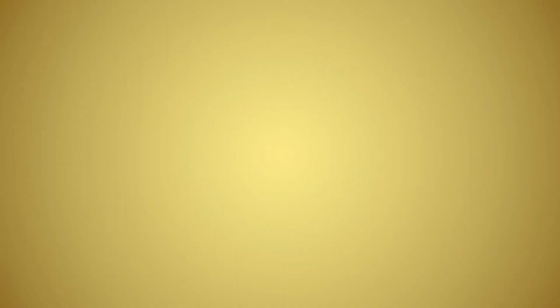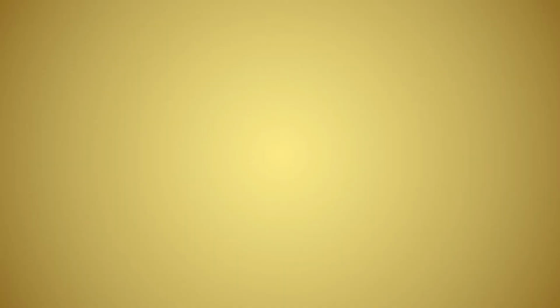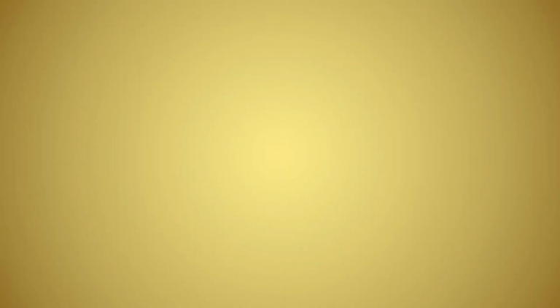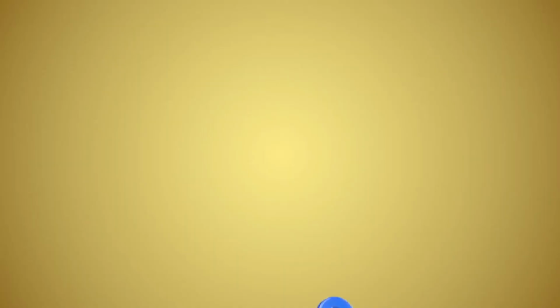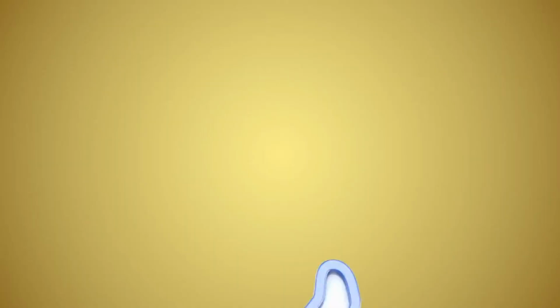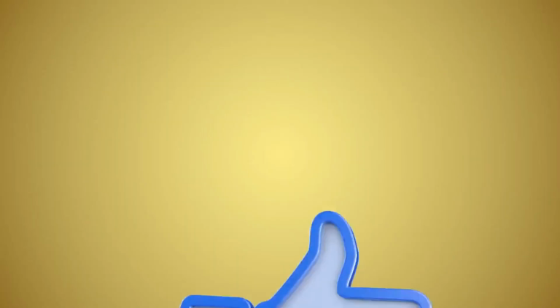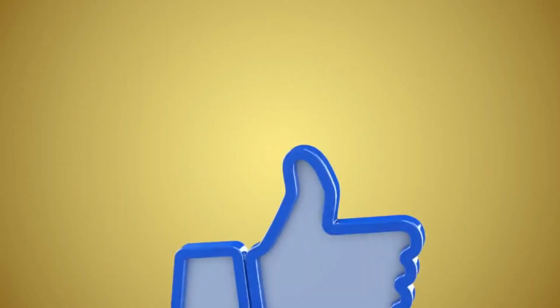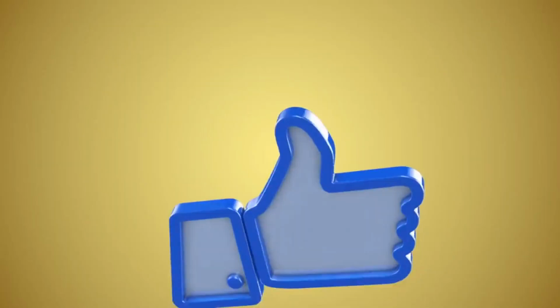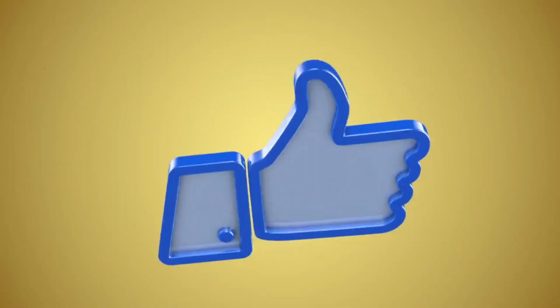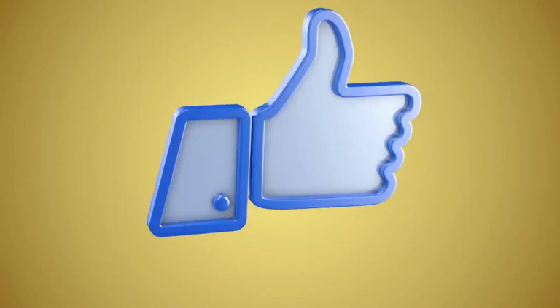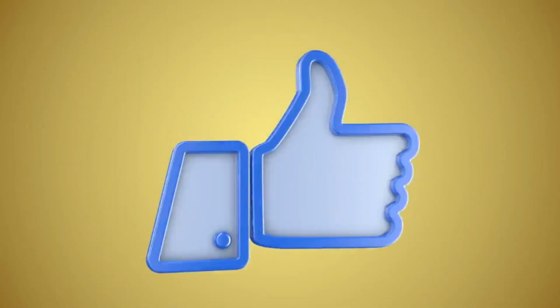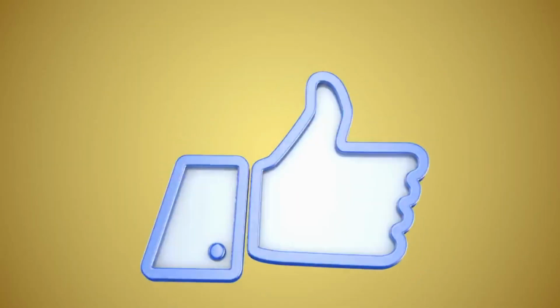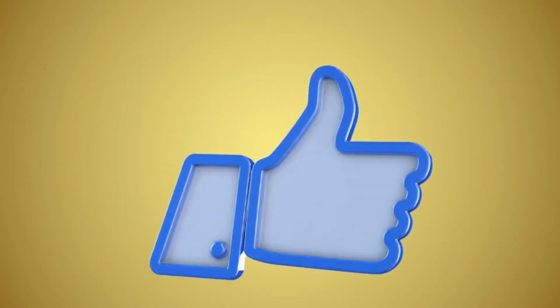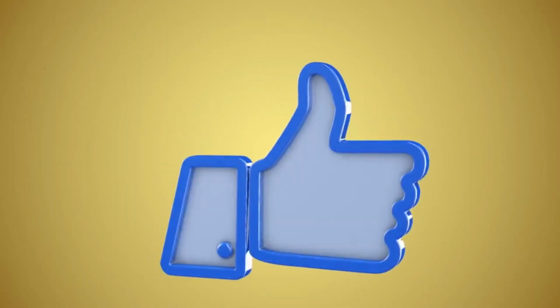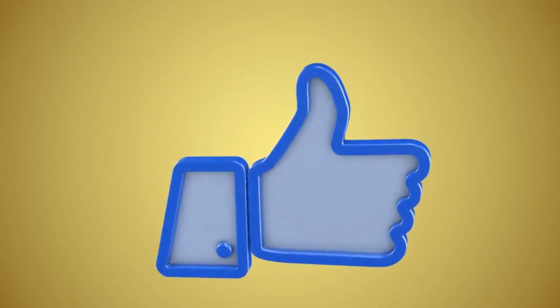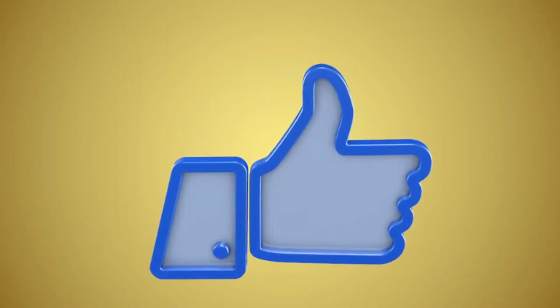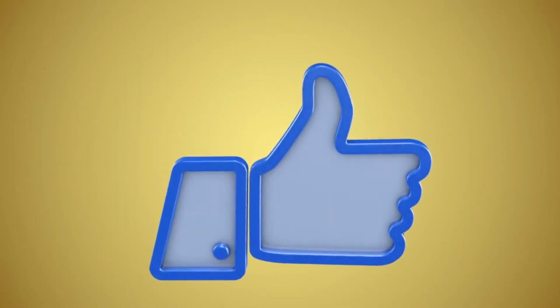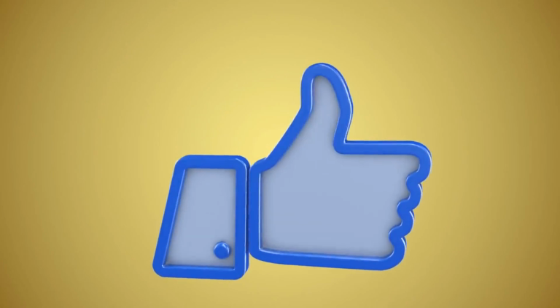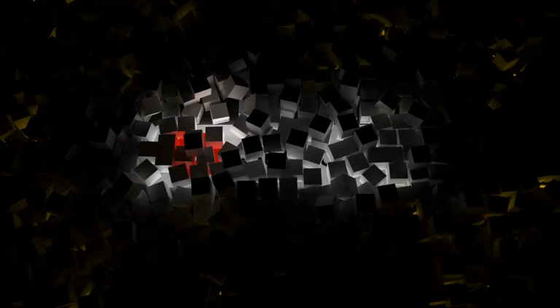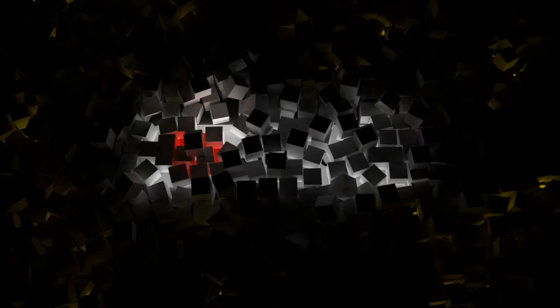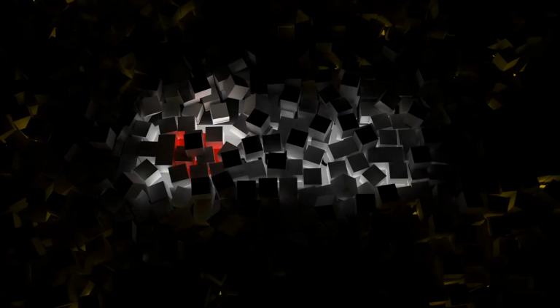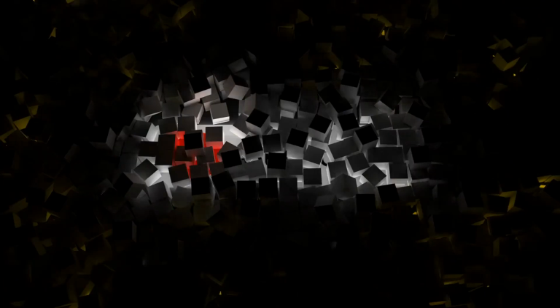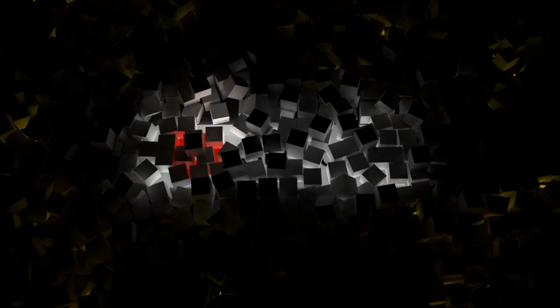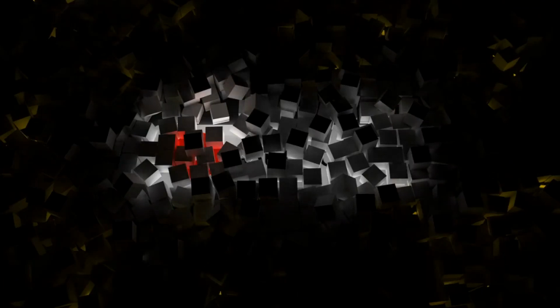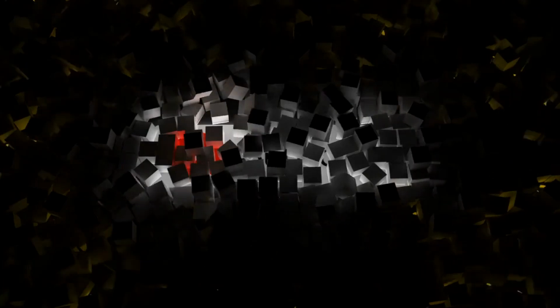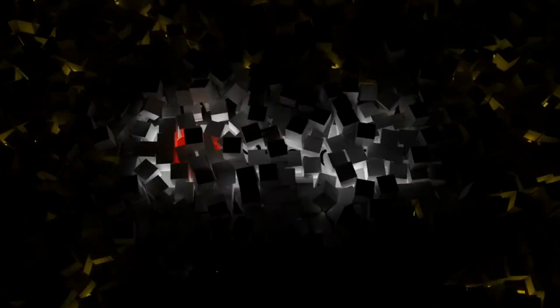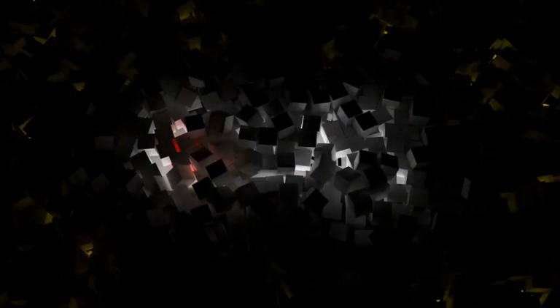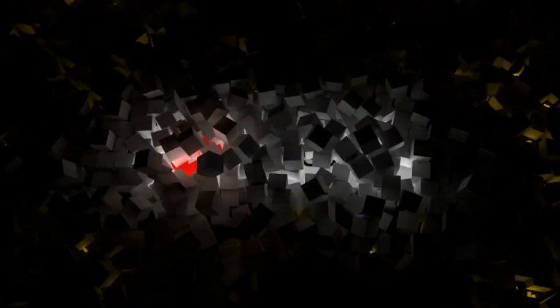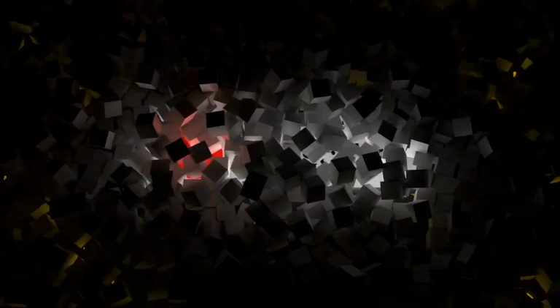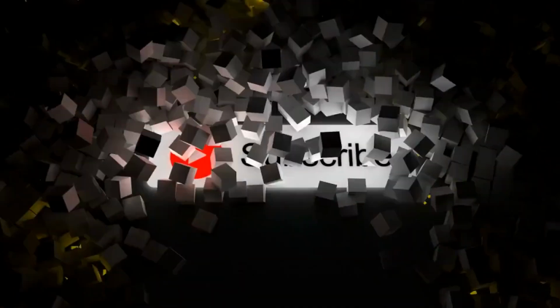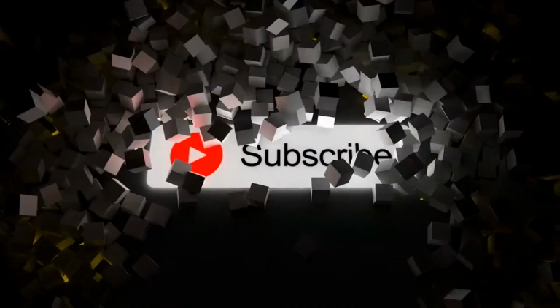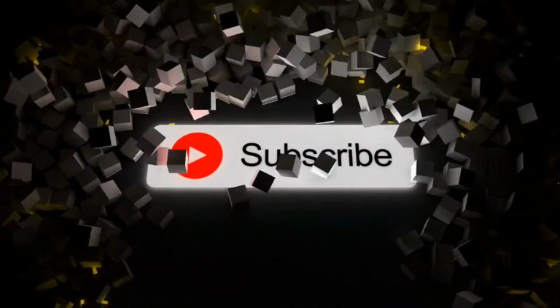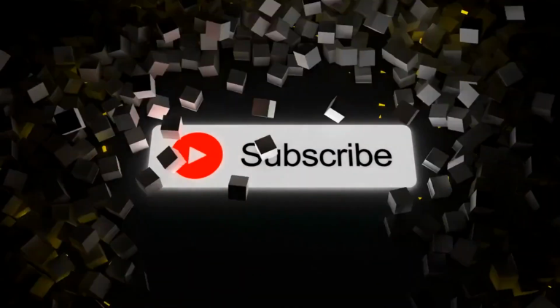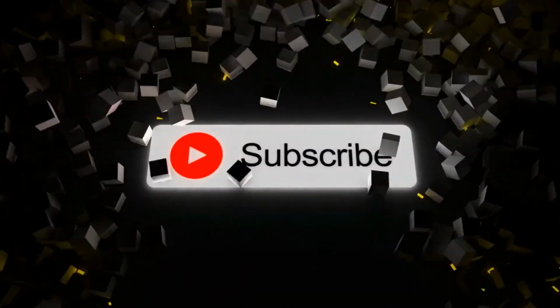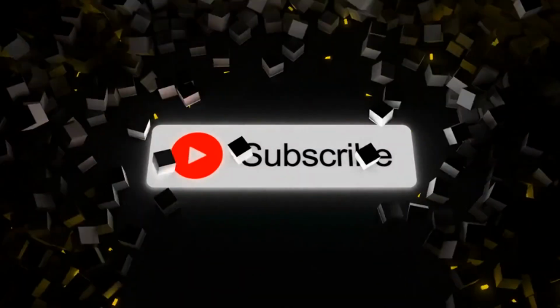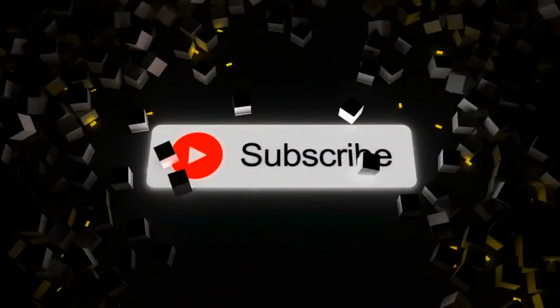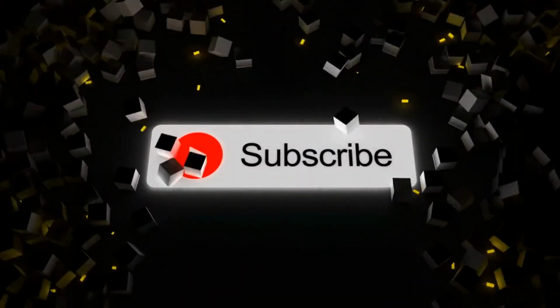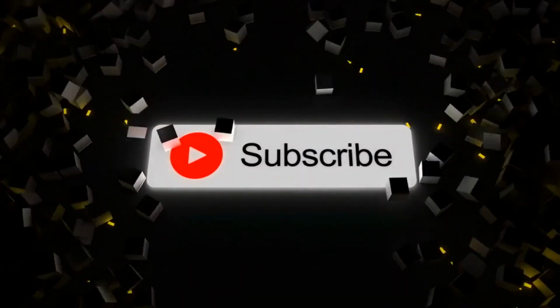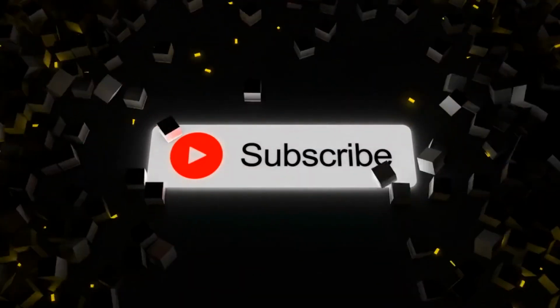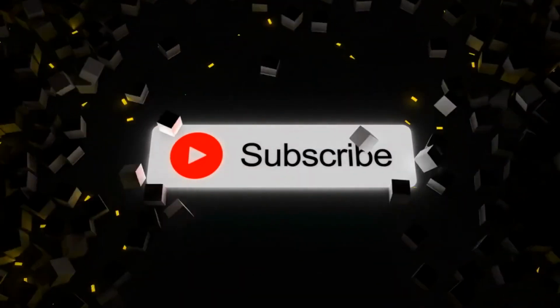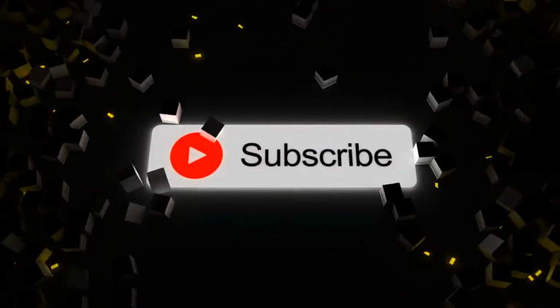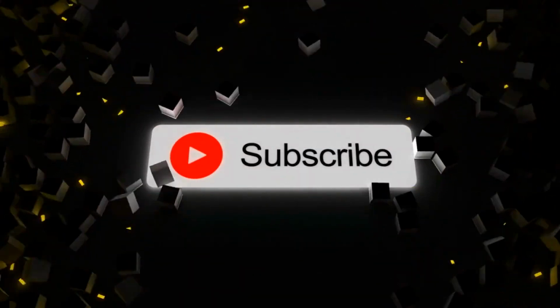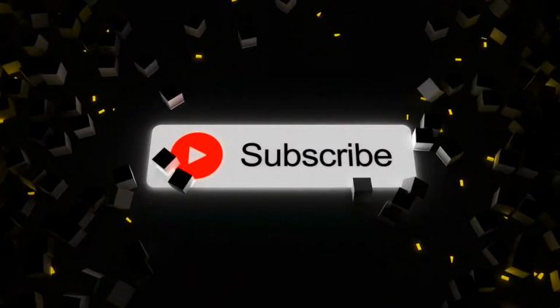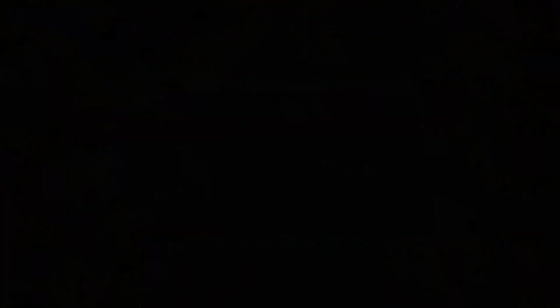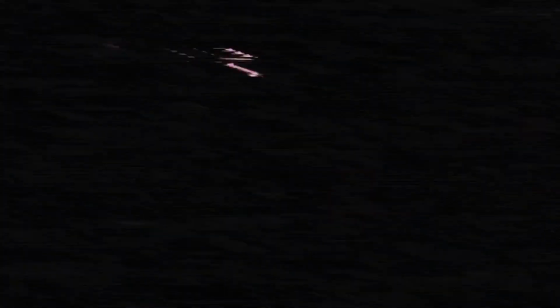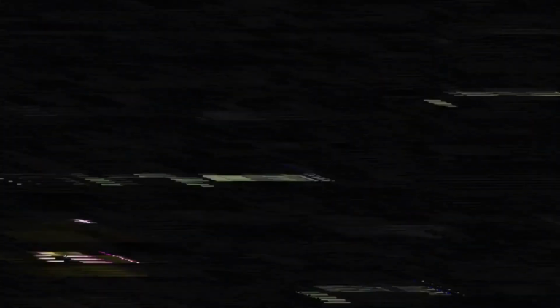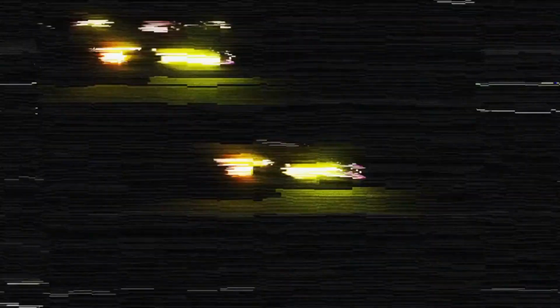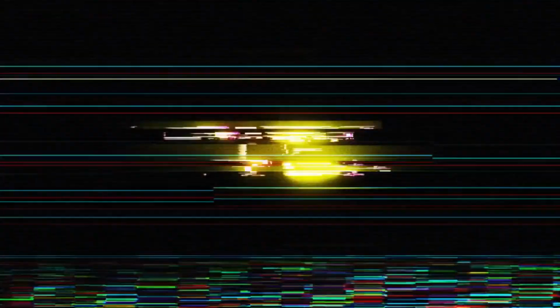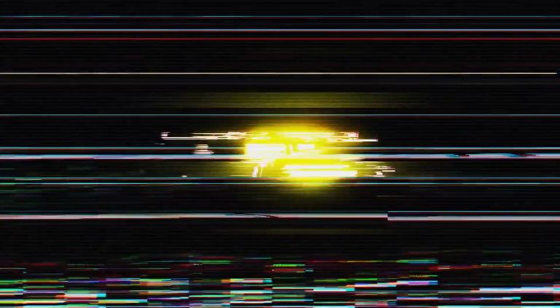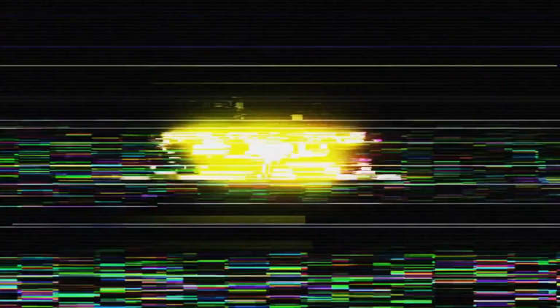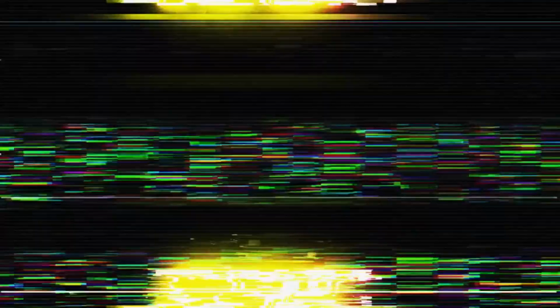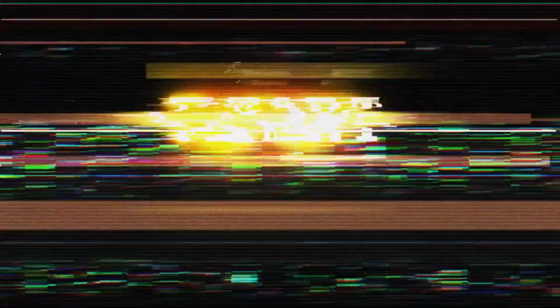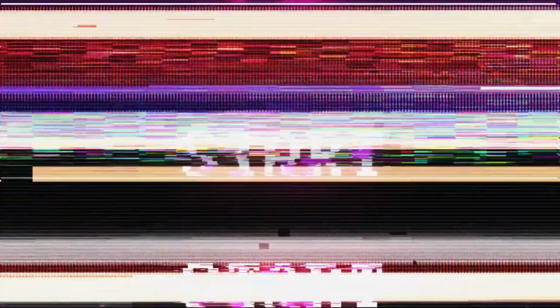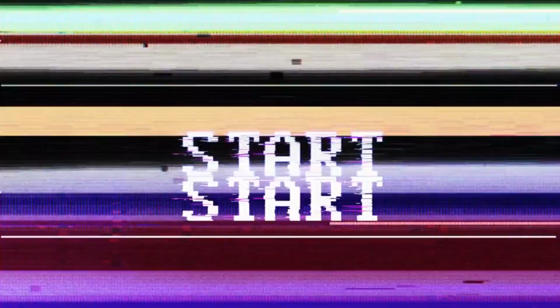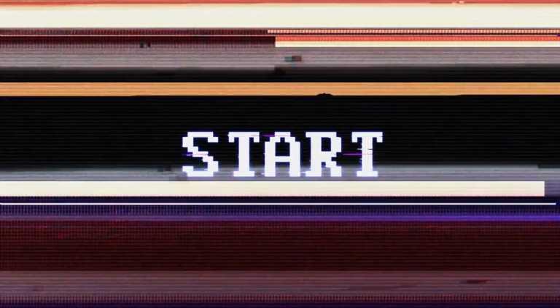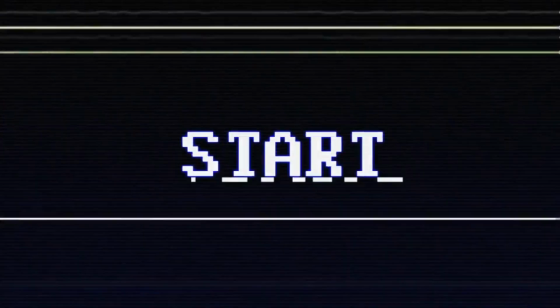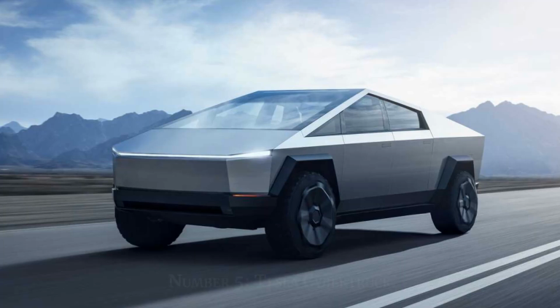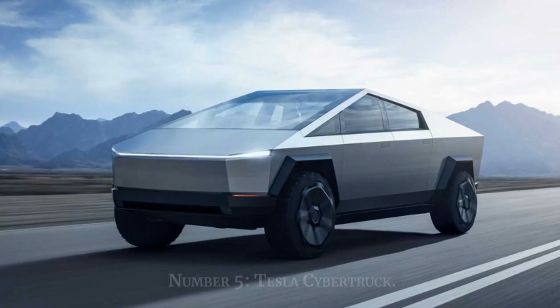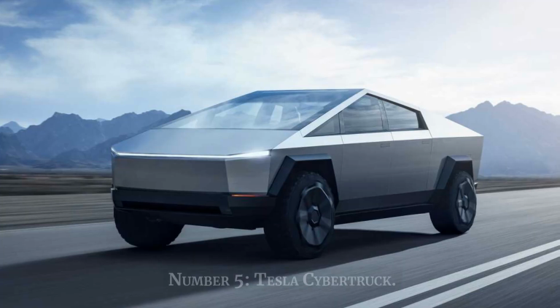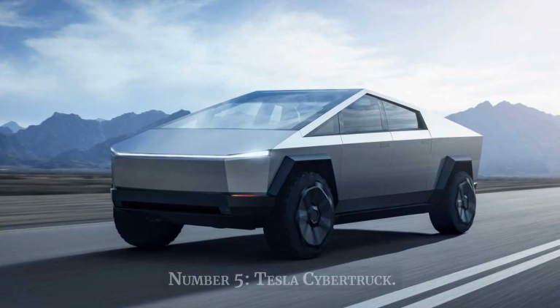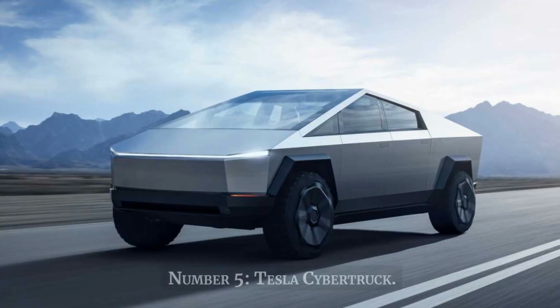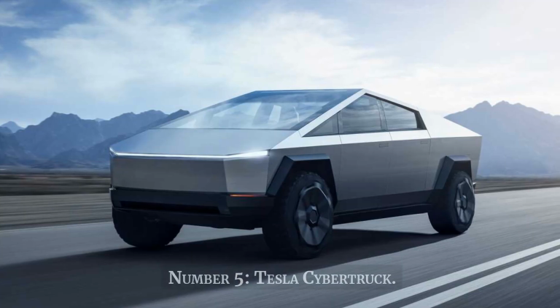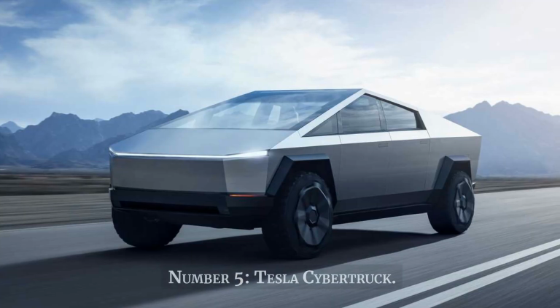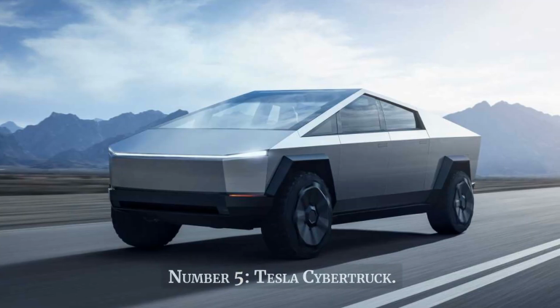Before starting, don't forget to like and subscribe to our channel for more future updates. So, let's start. Number 5.